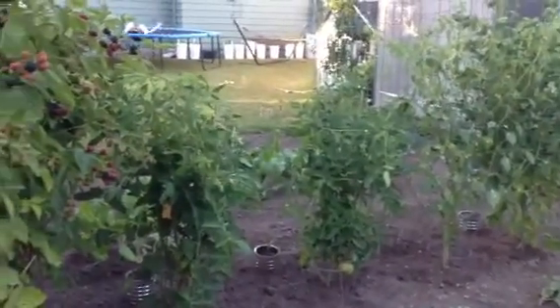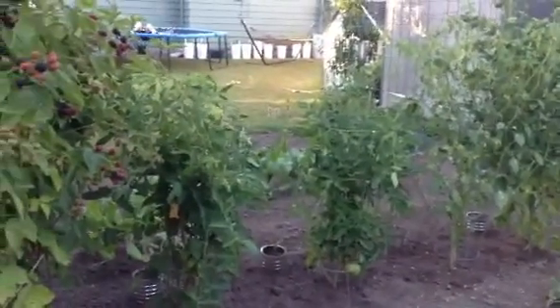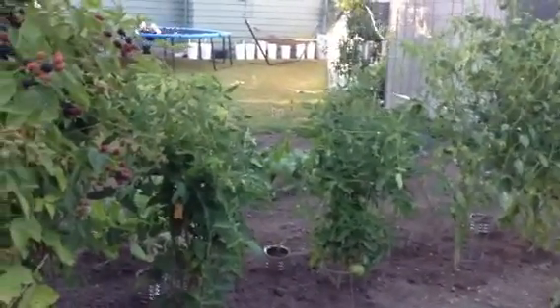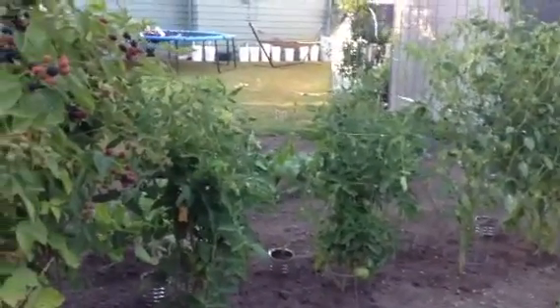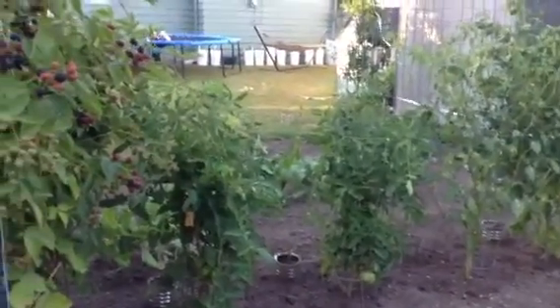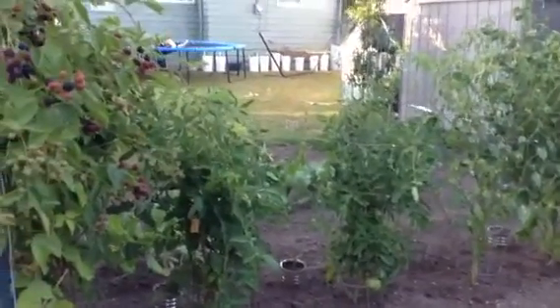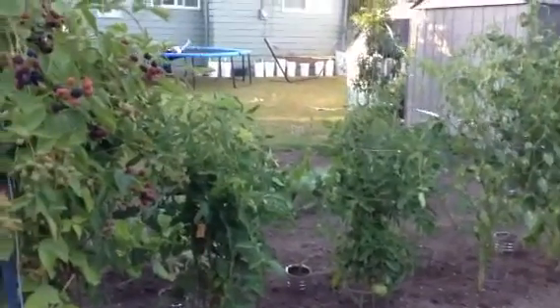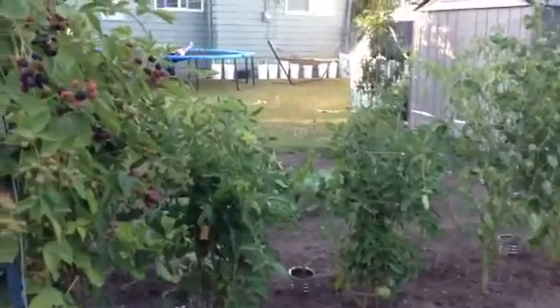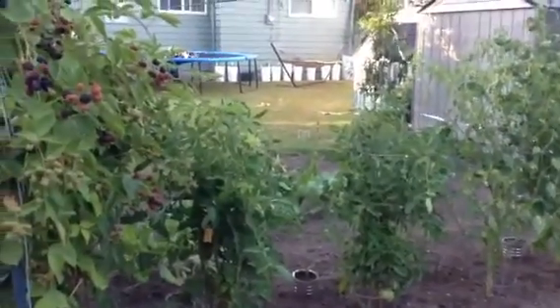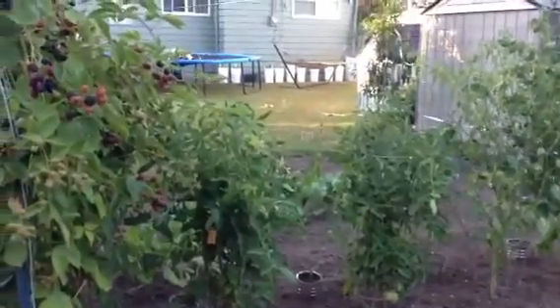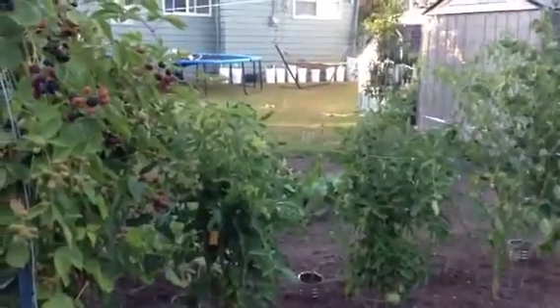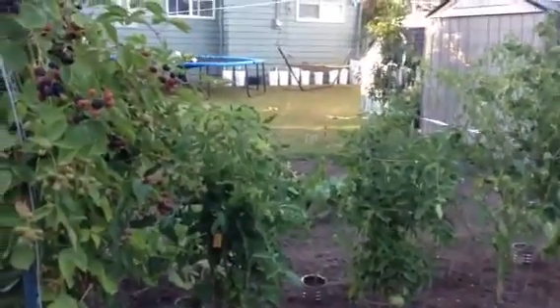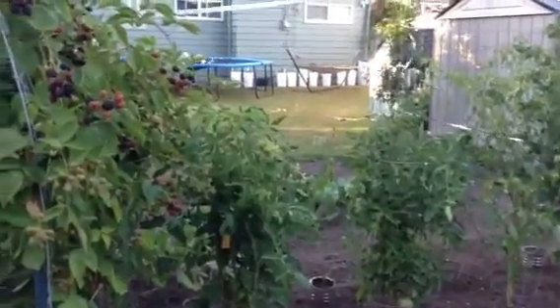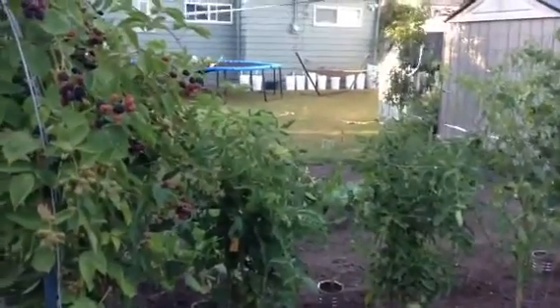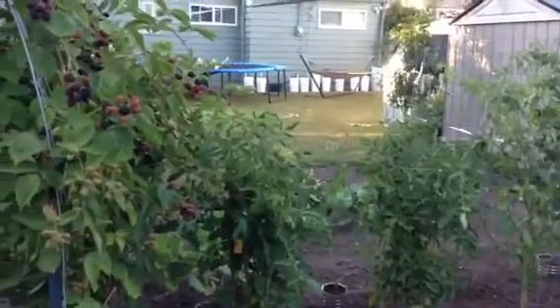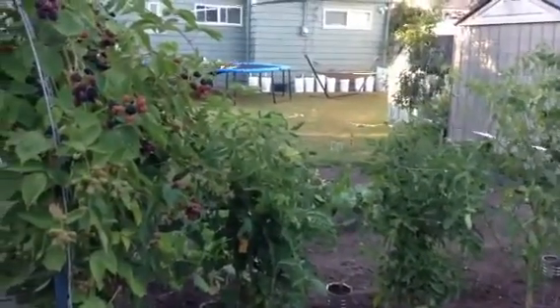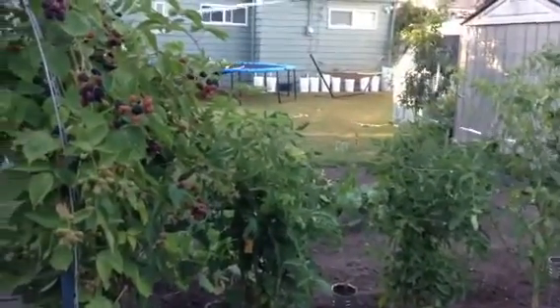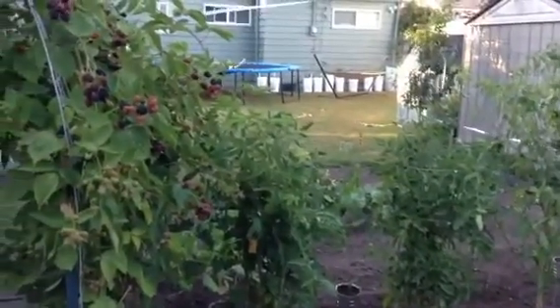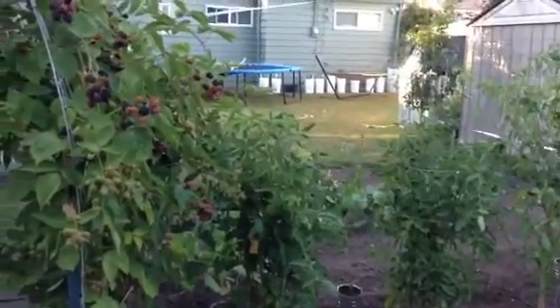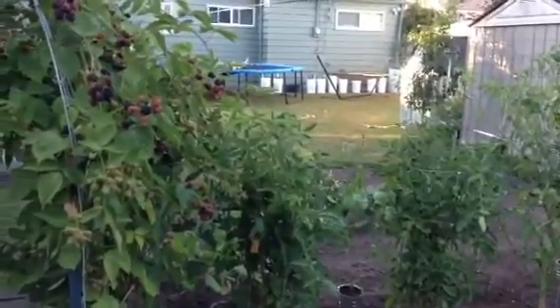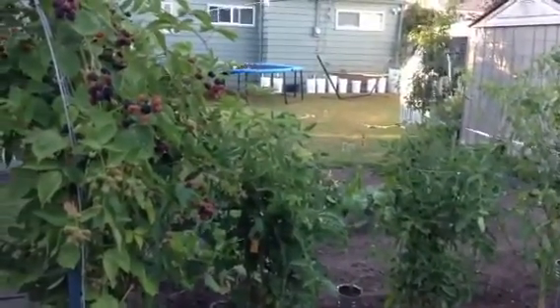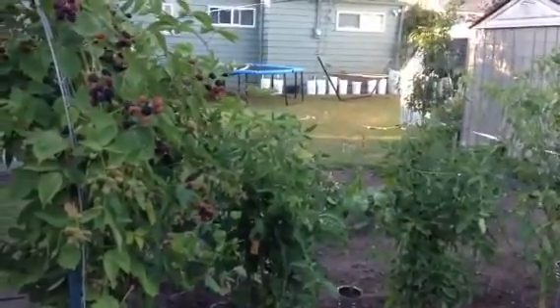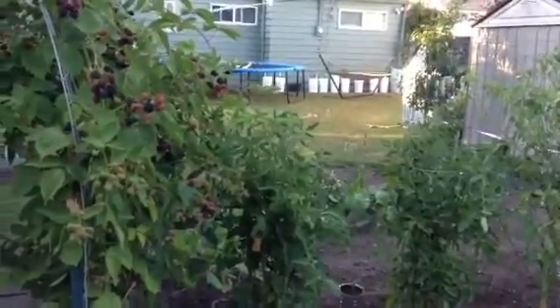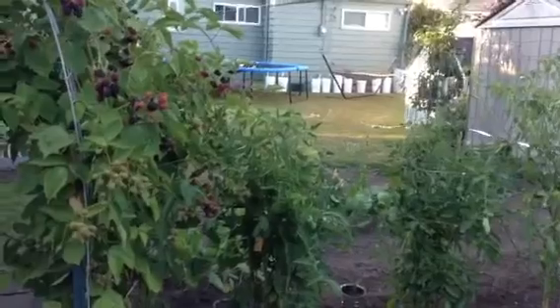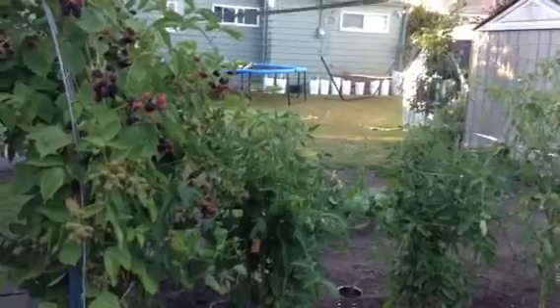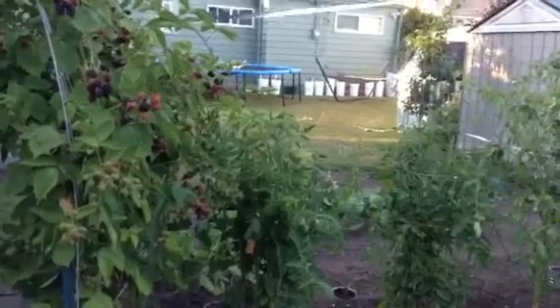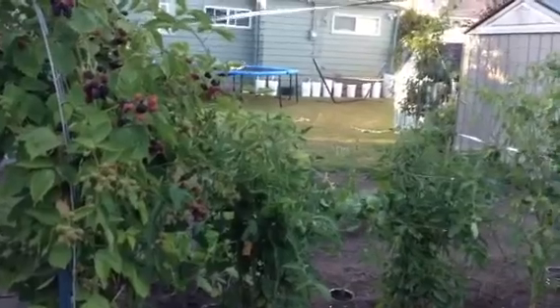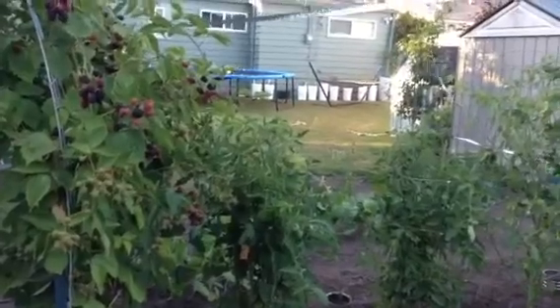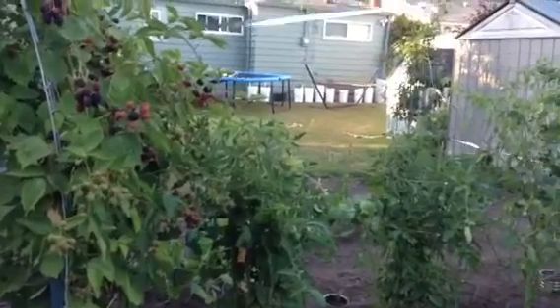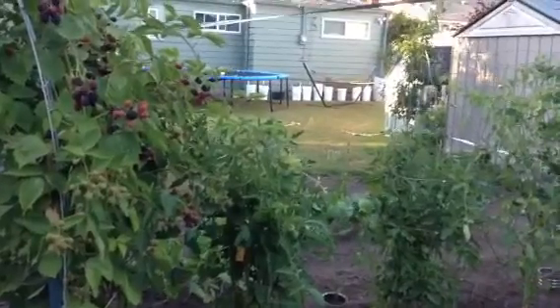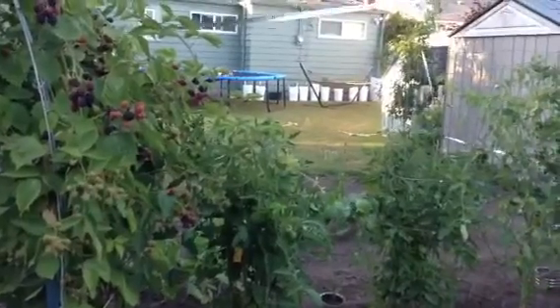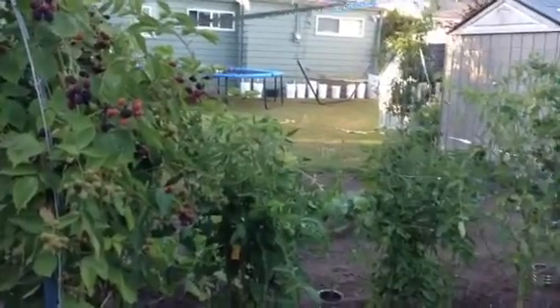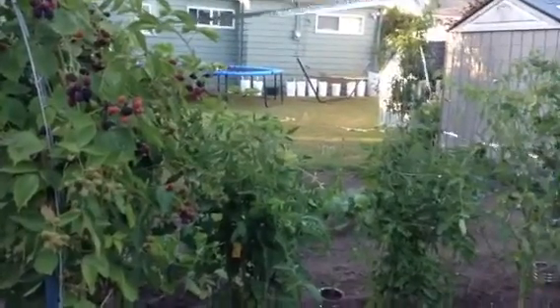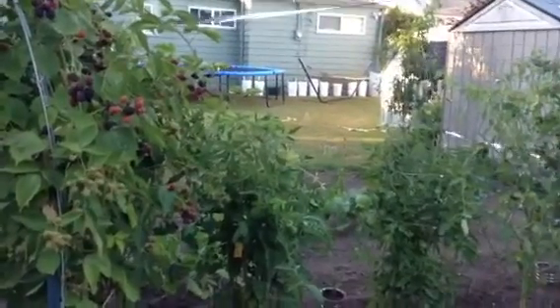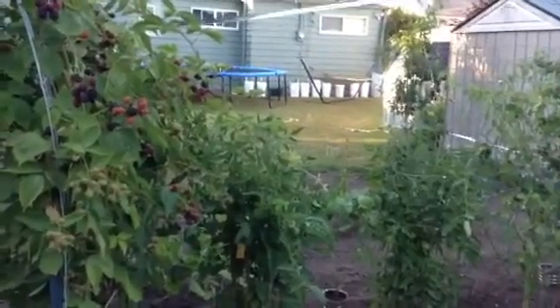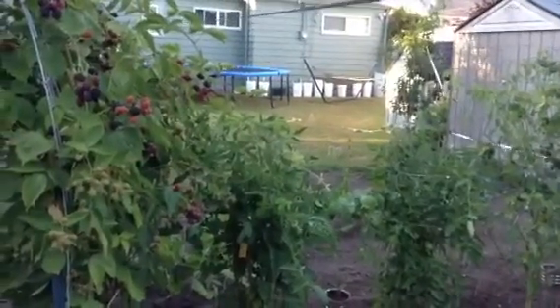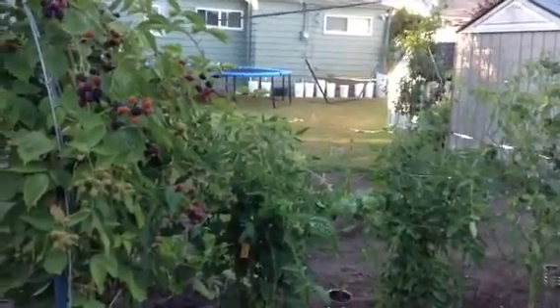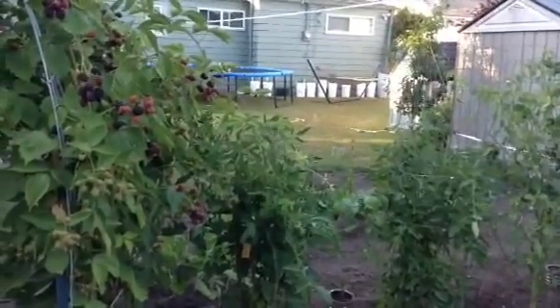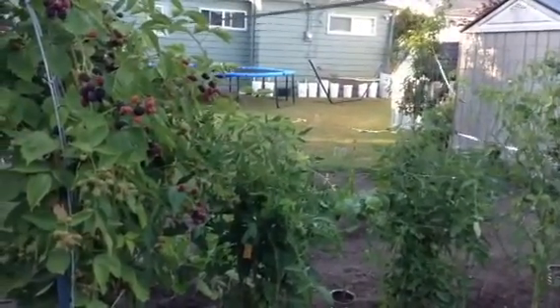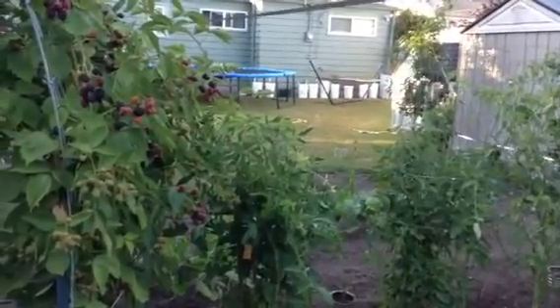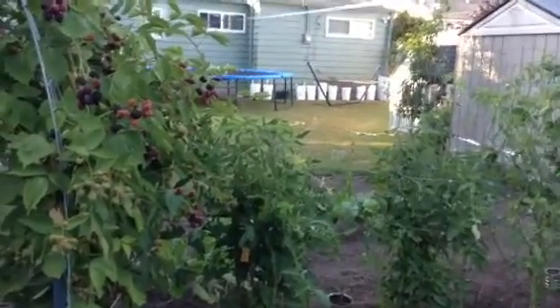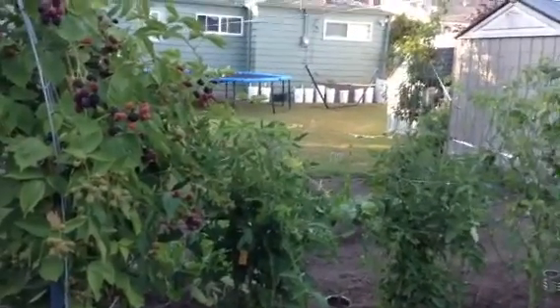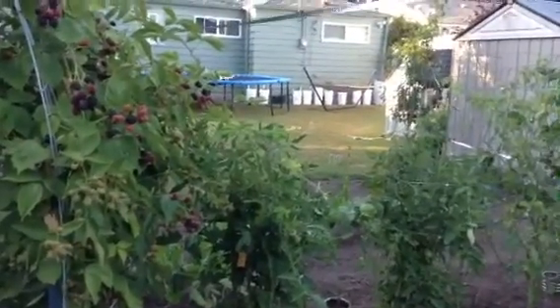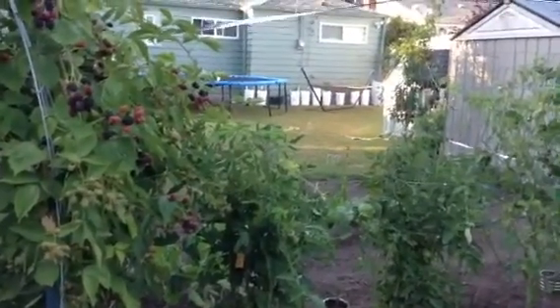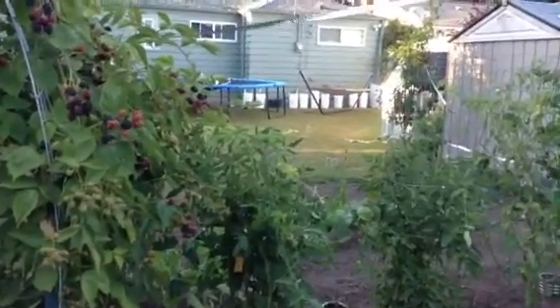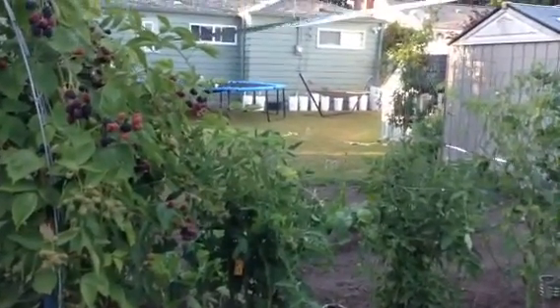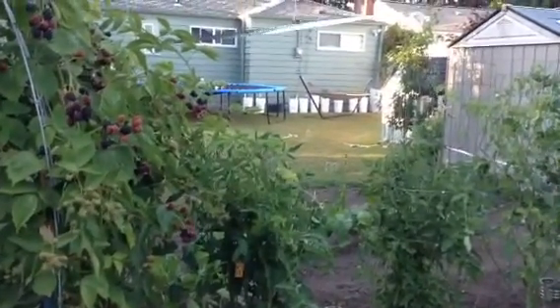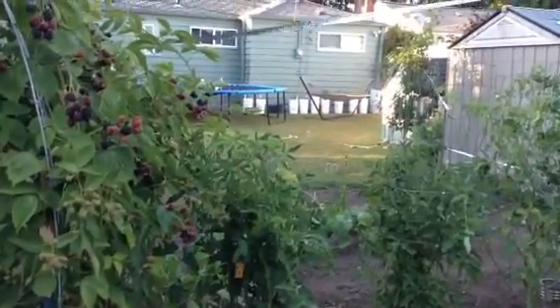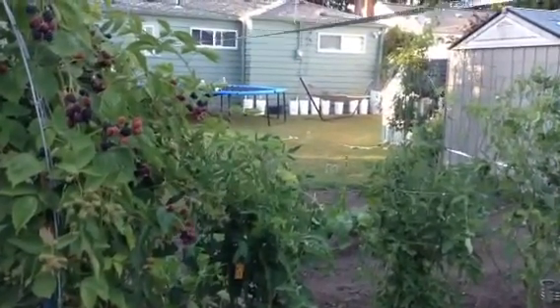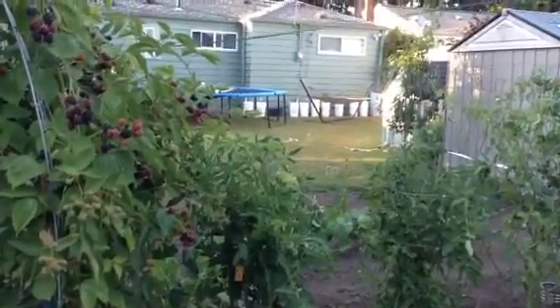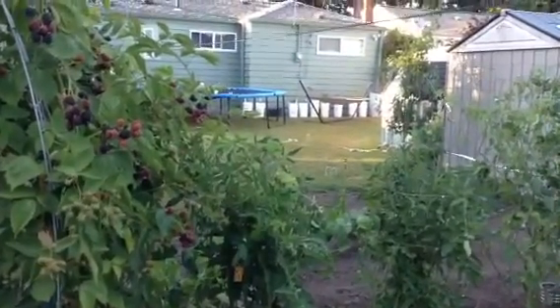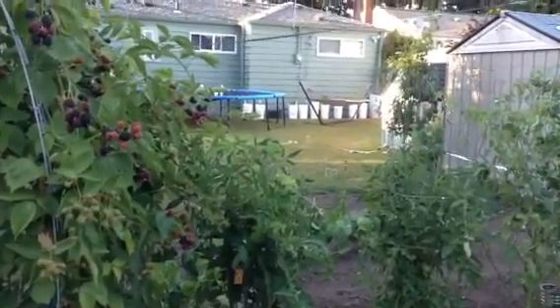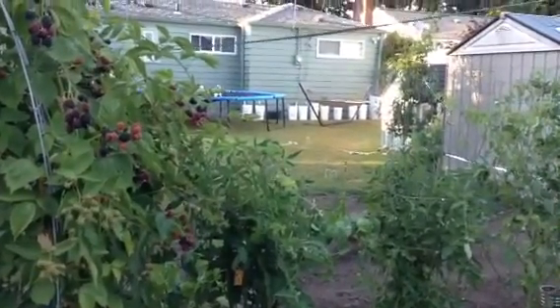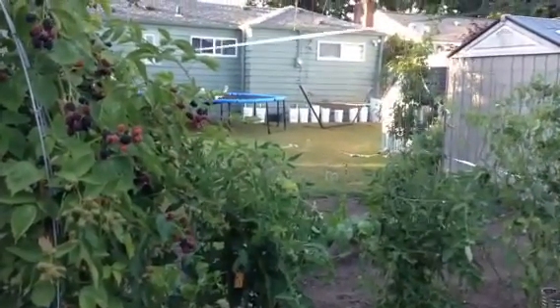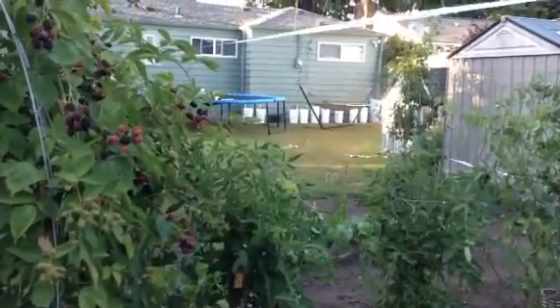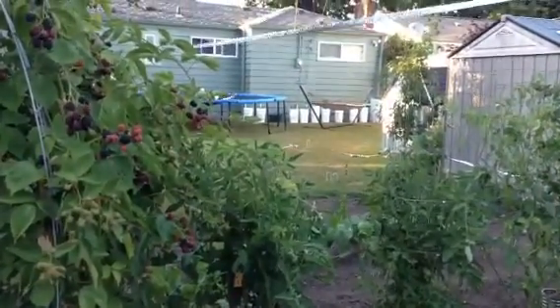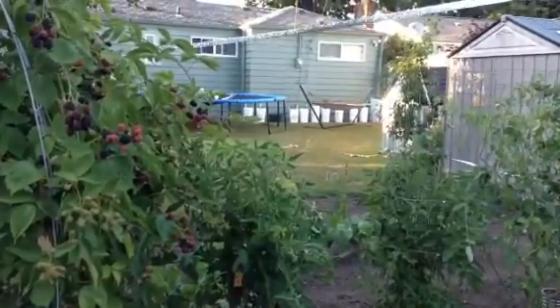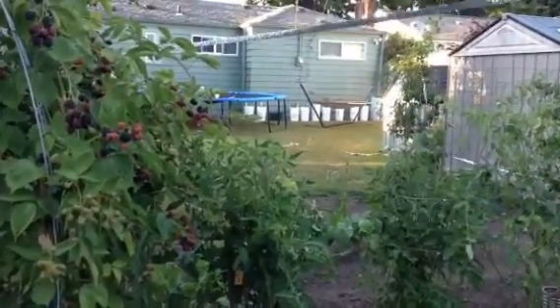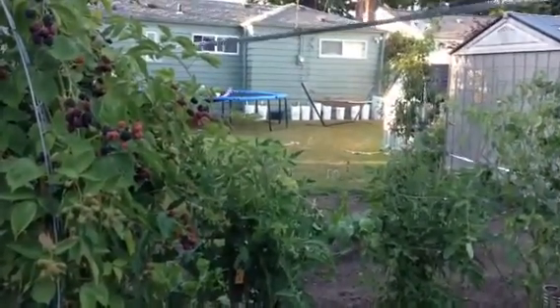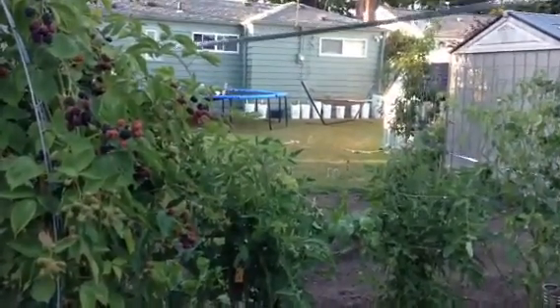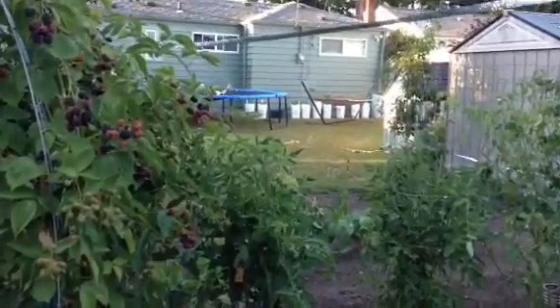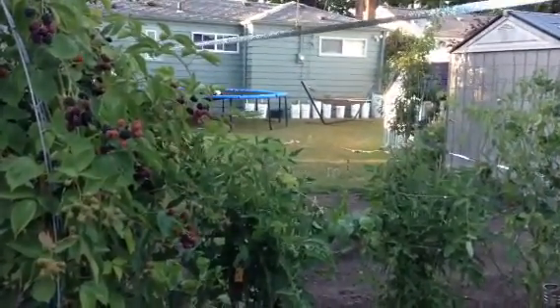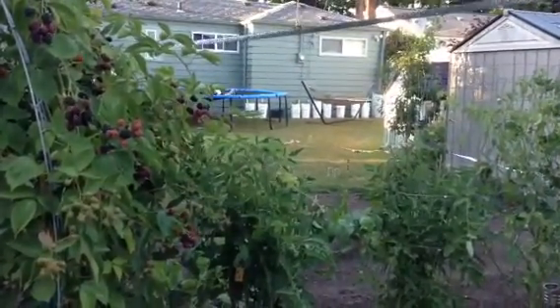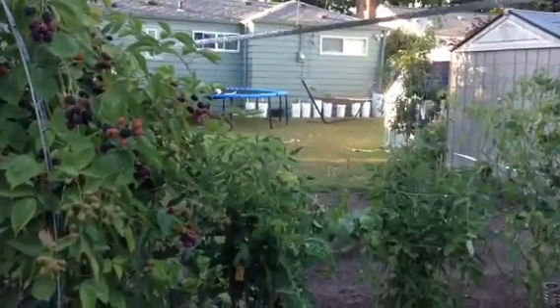Well, thanks for taking a look at our garden. I'll update you again as we get close to harvest time. Have a great summer.